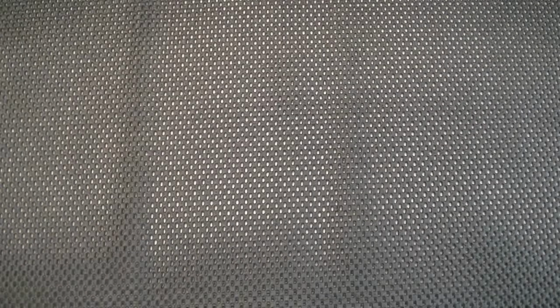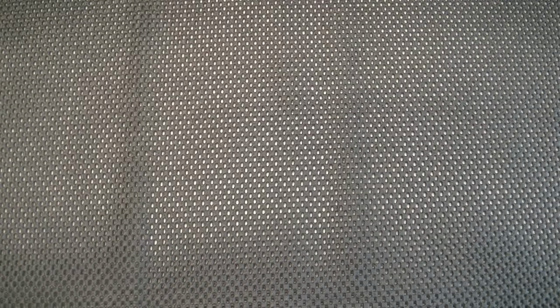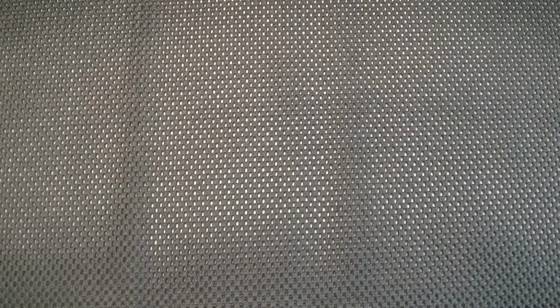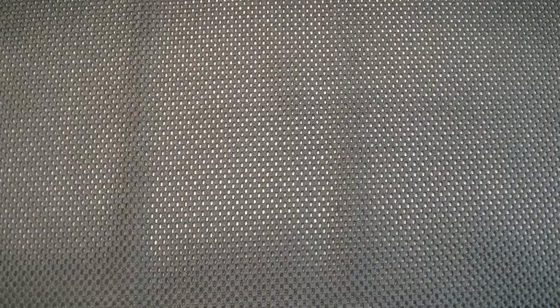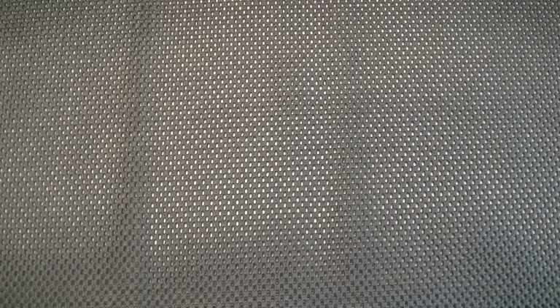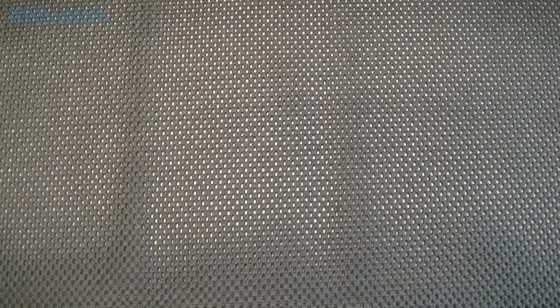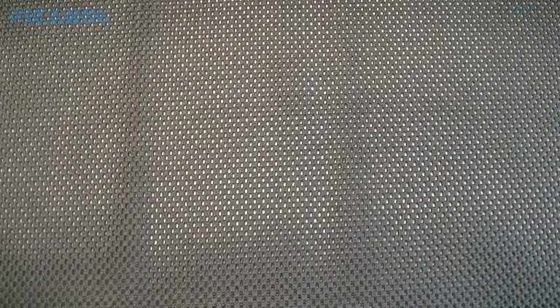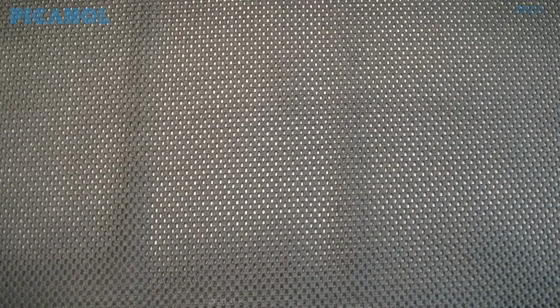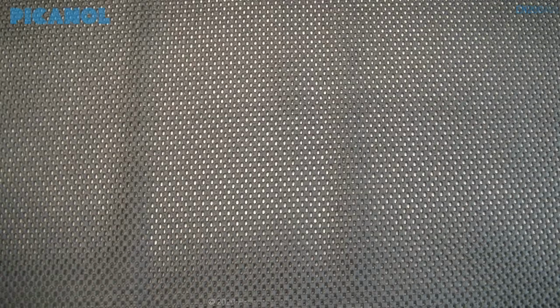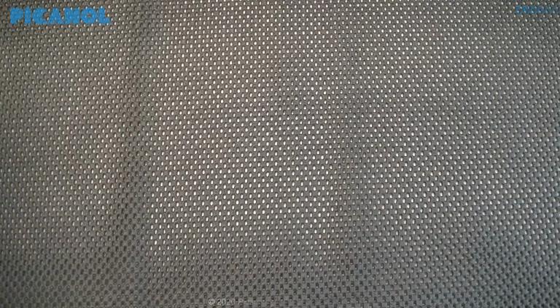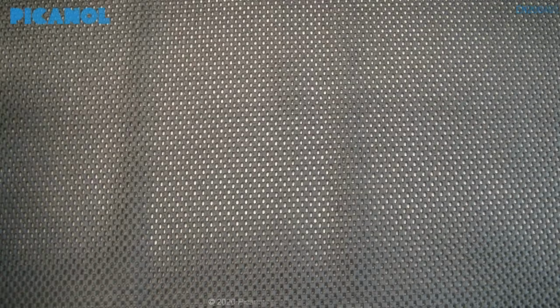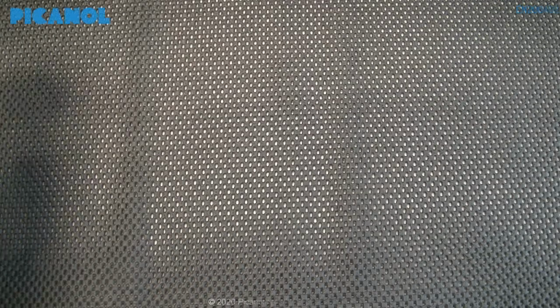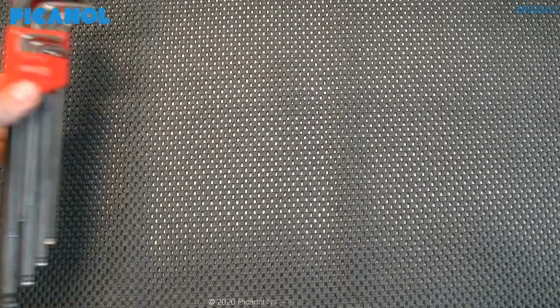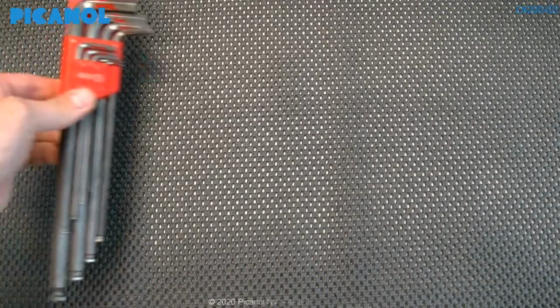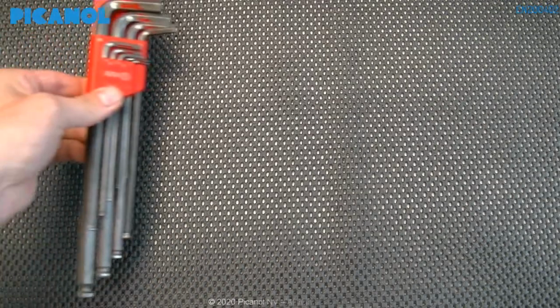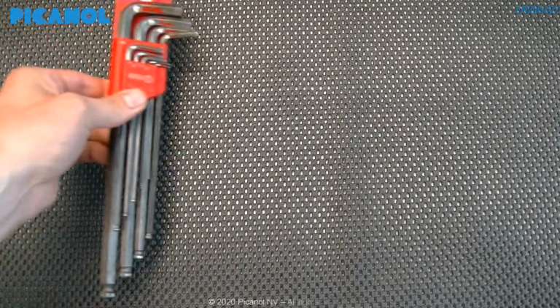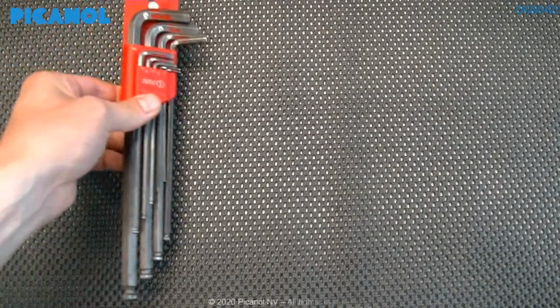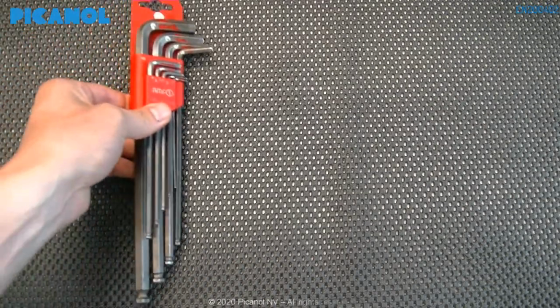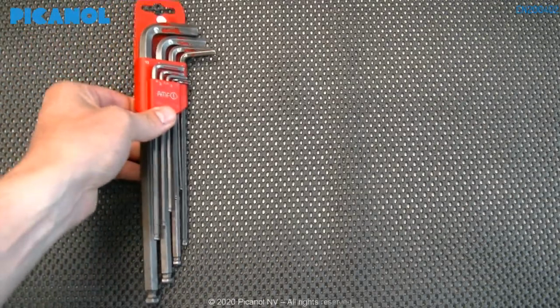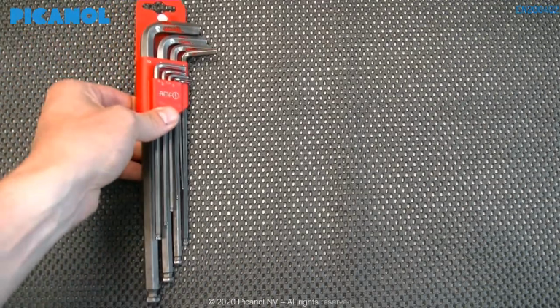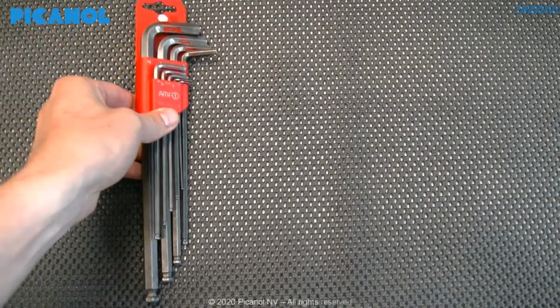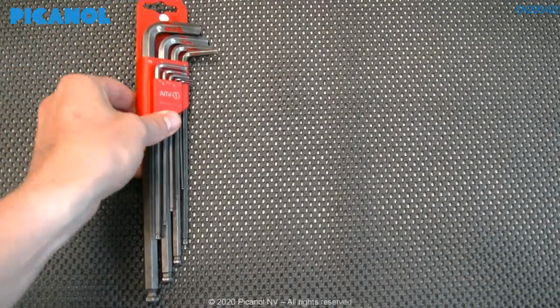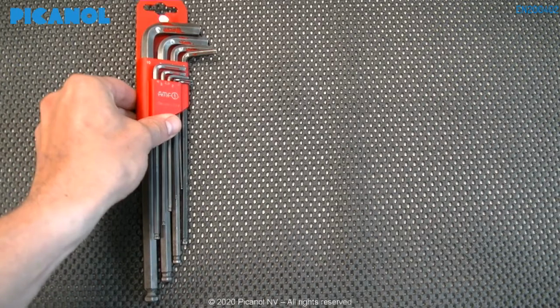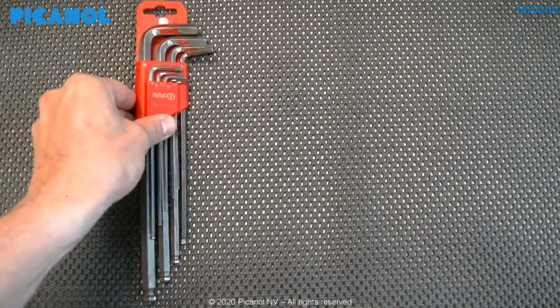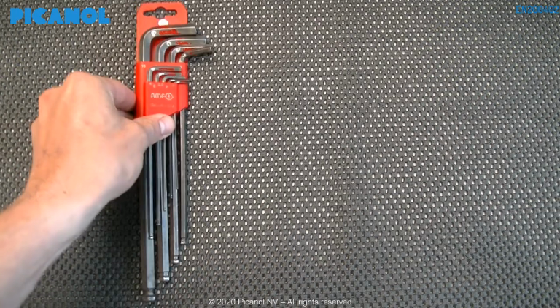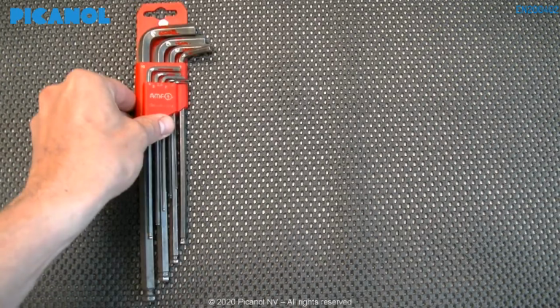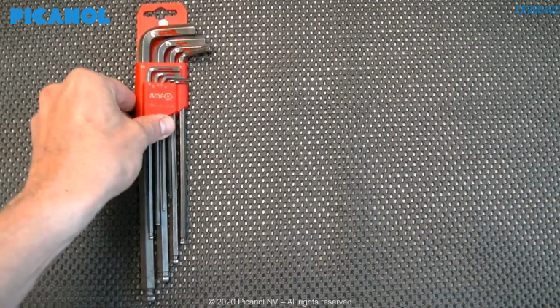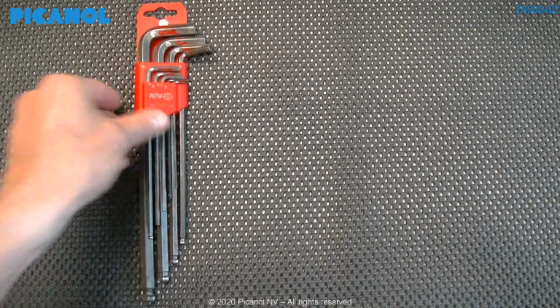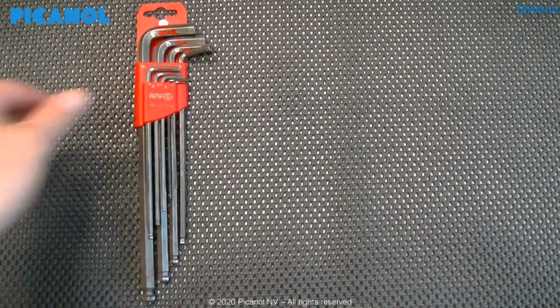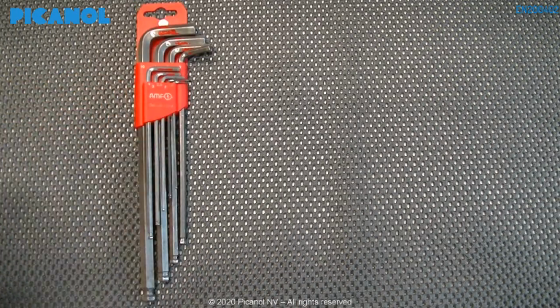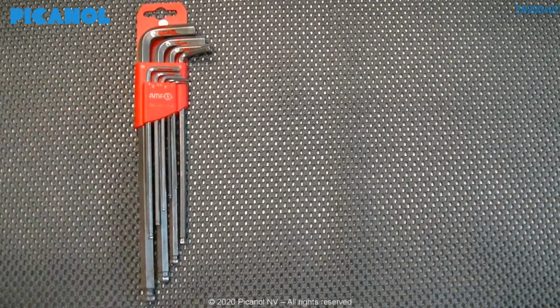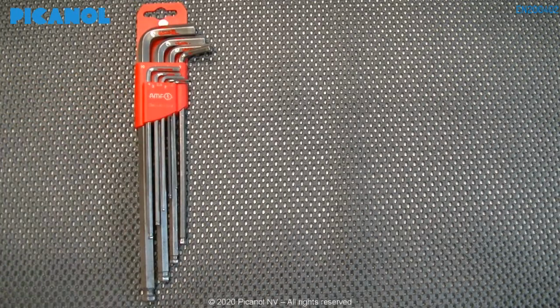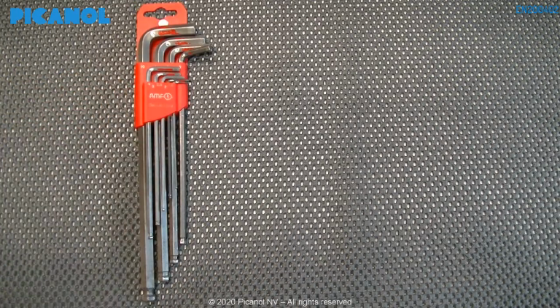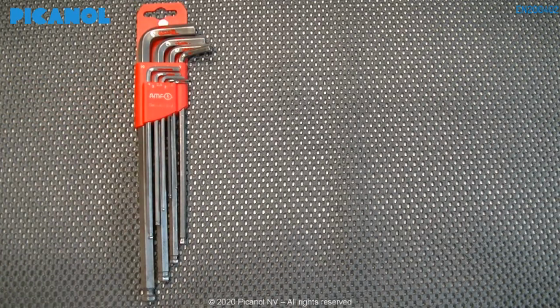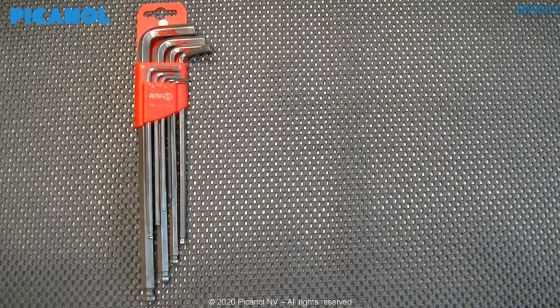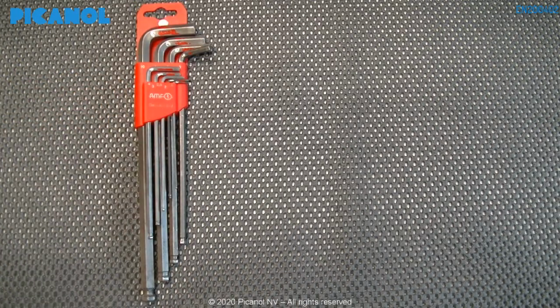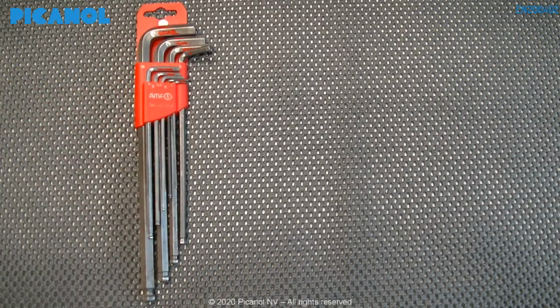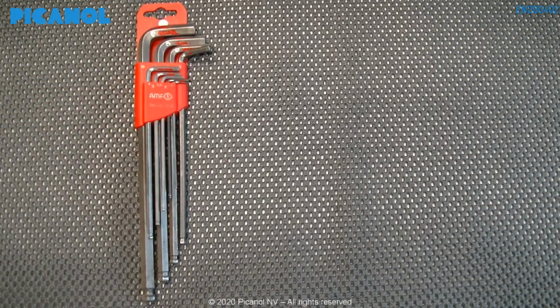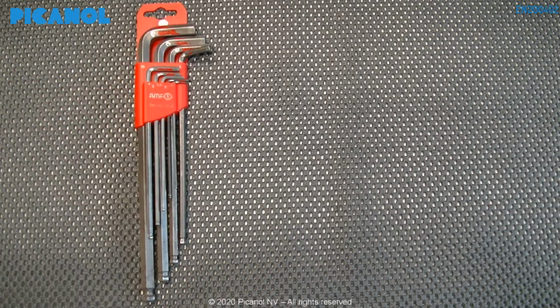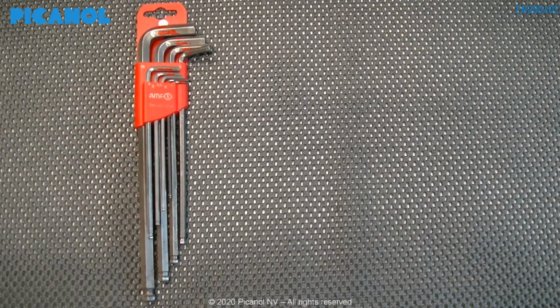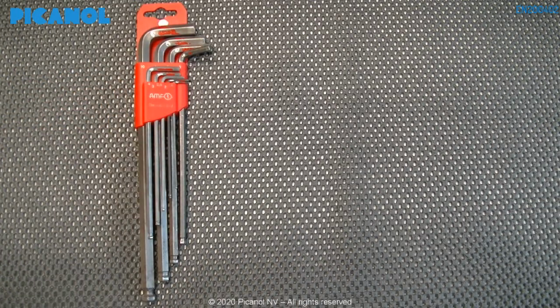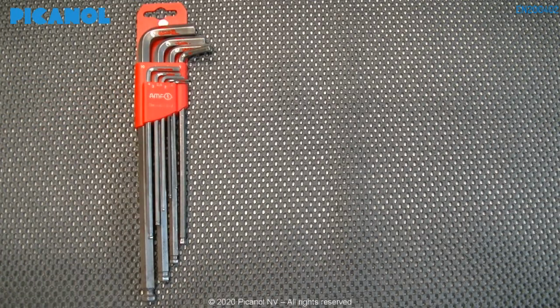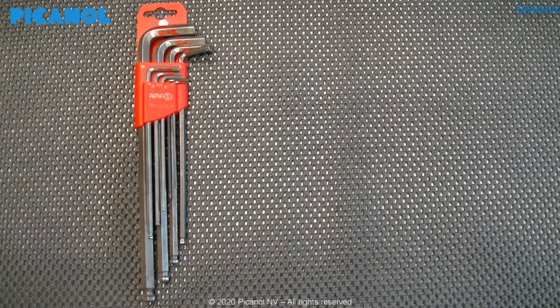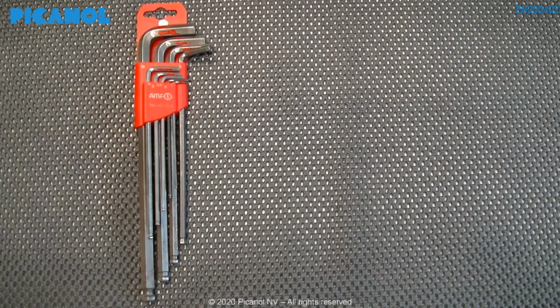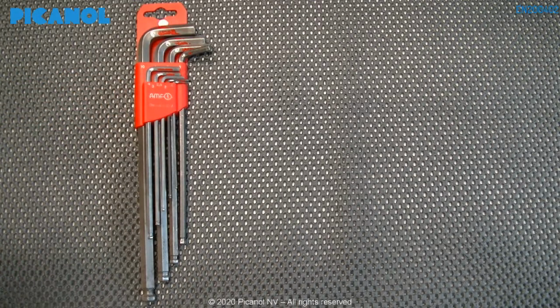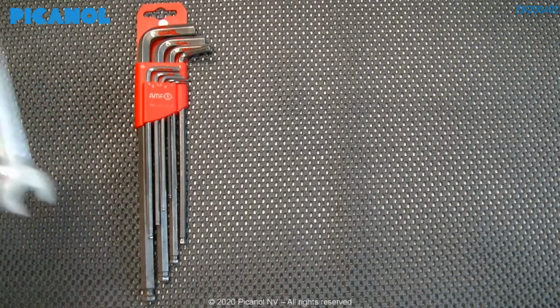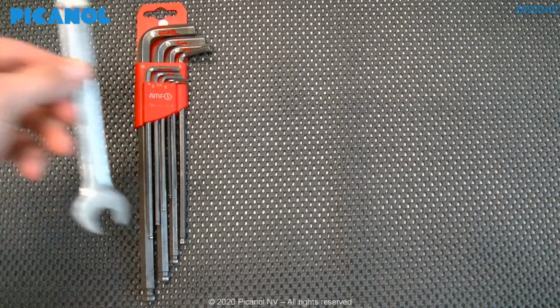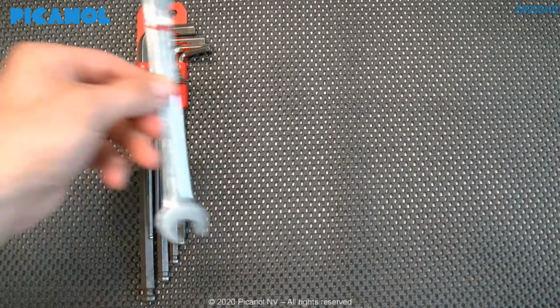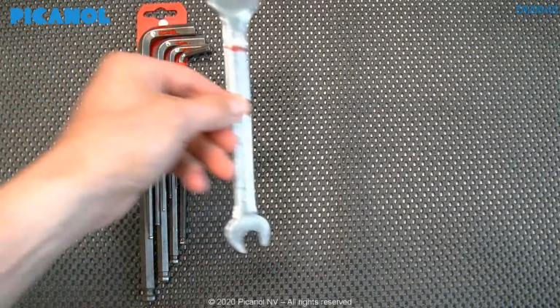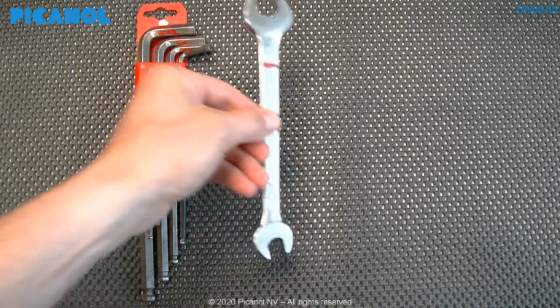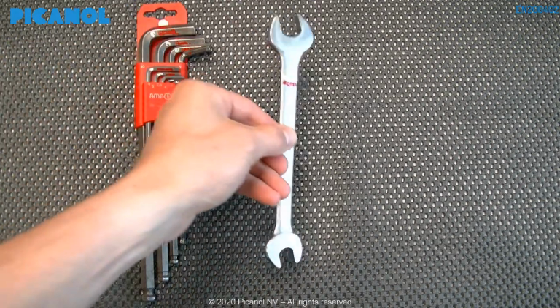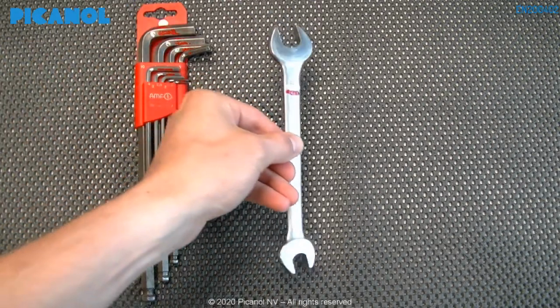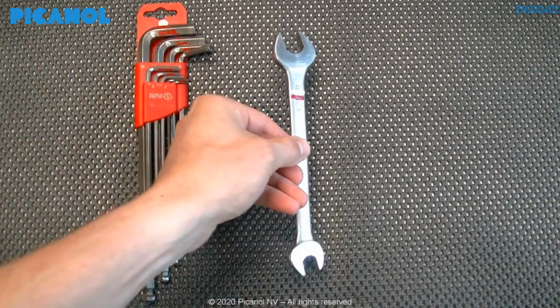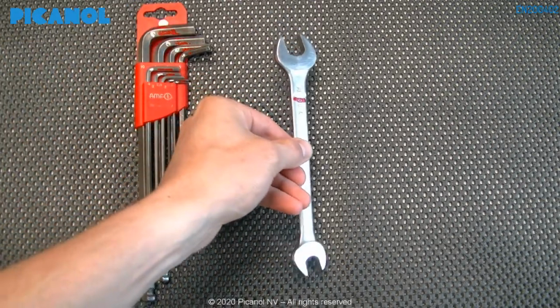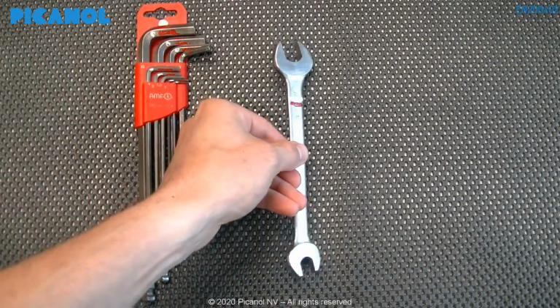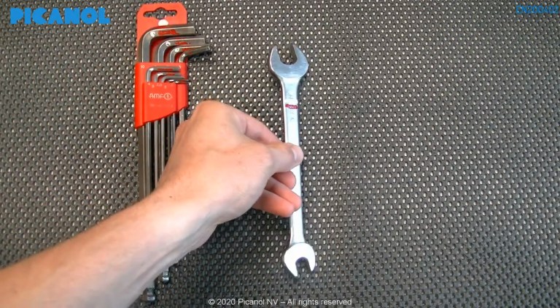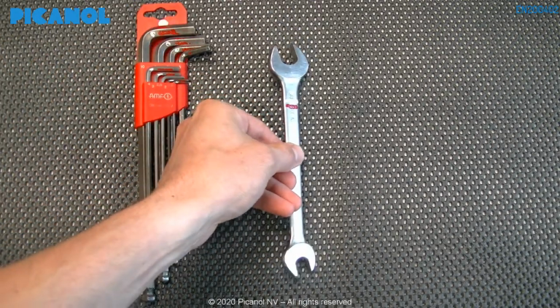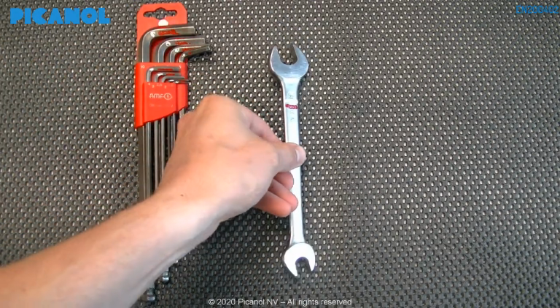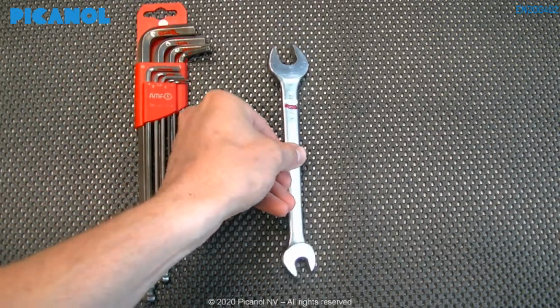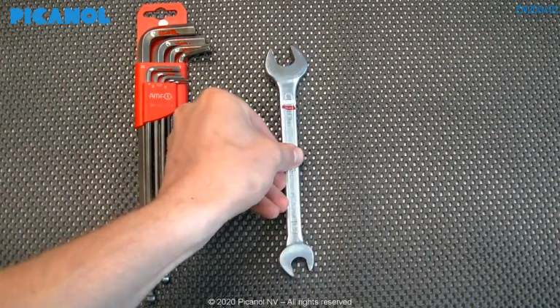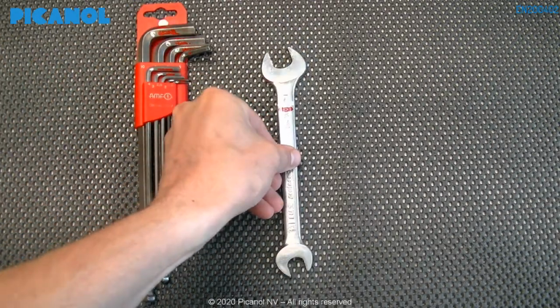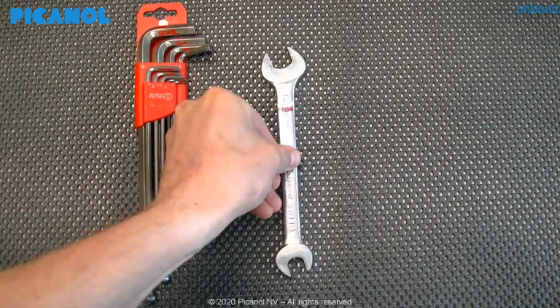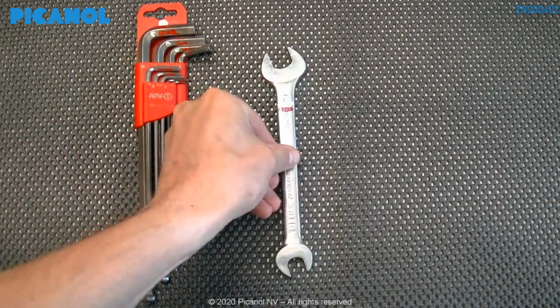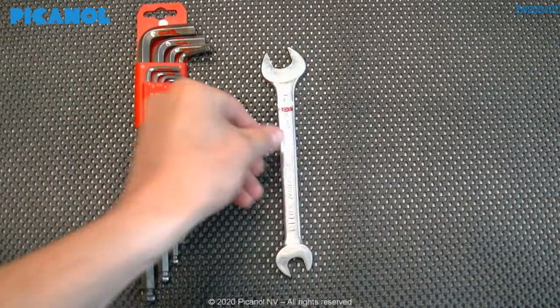For this part of the e-learning you will need the following tools: a set of Allen keys and the flat spanner number 17.